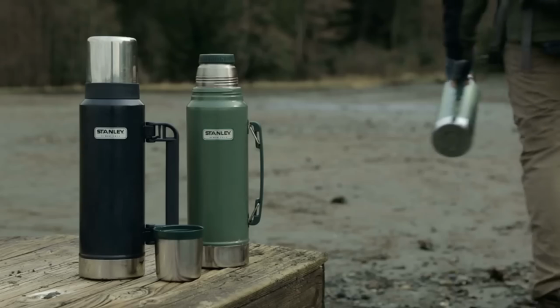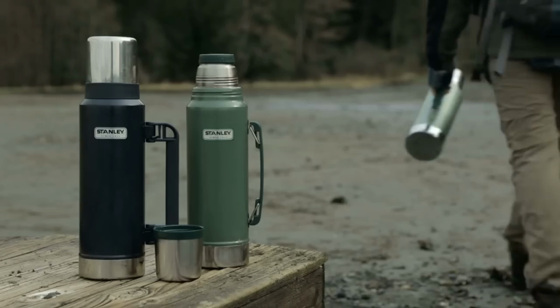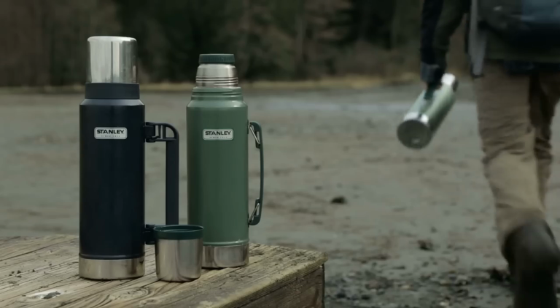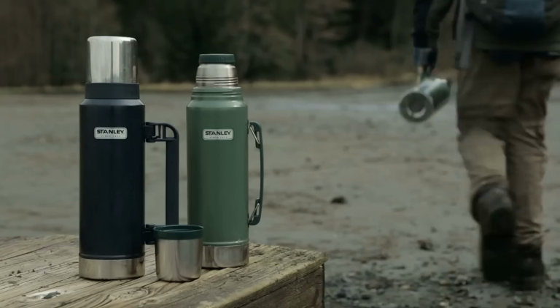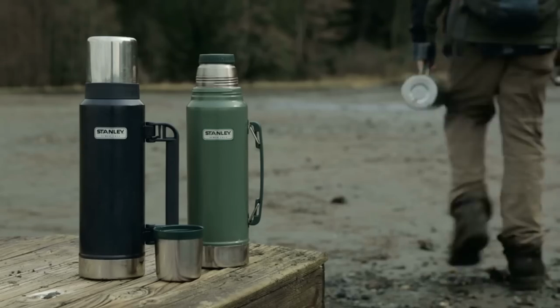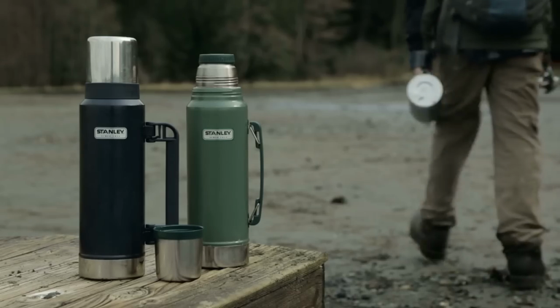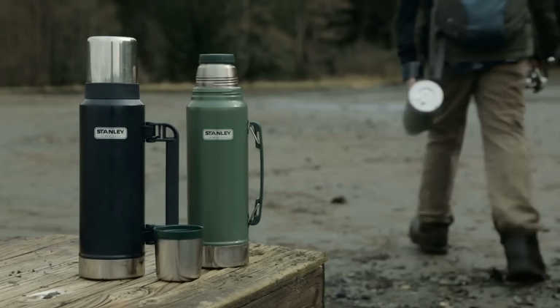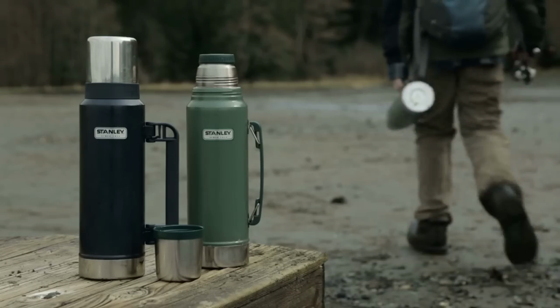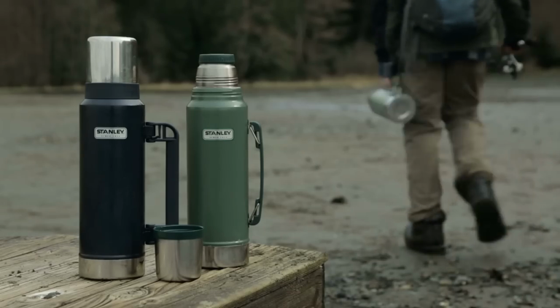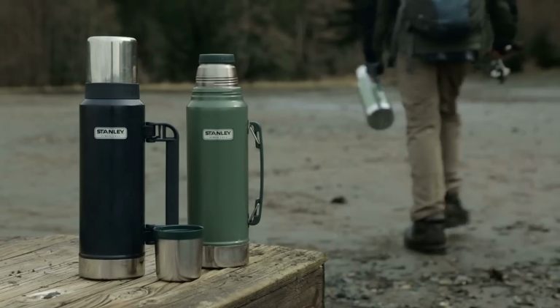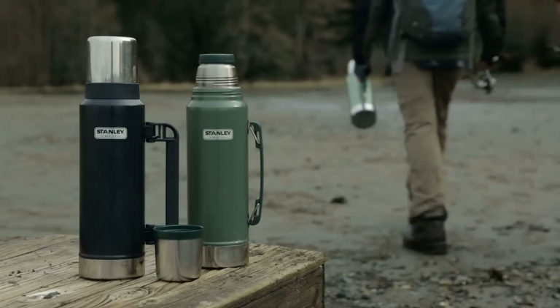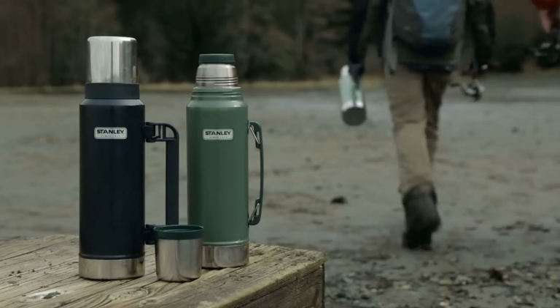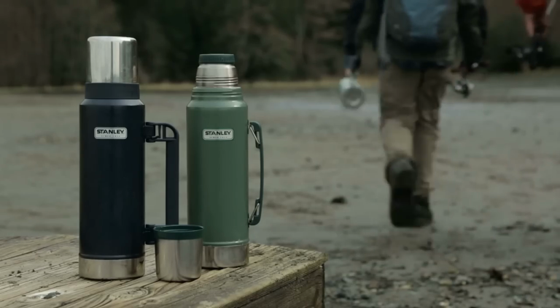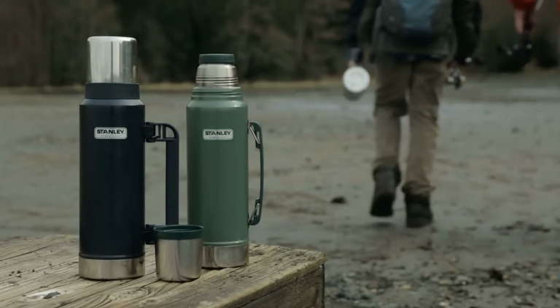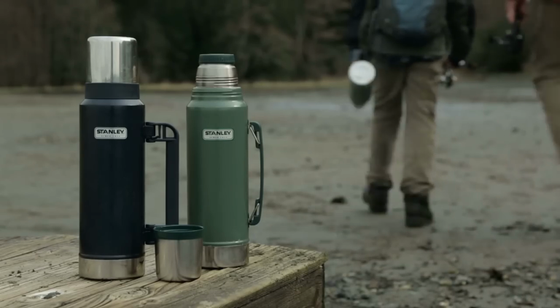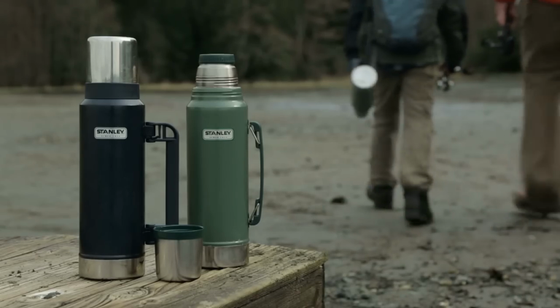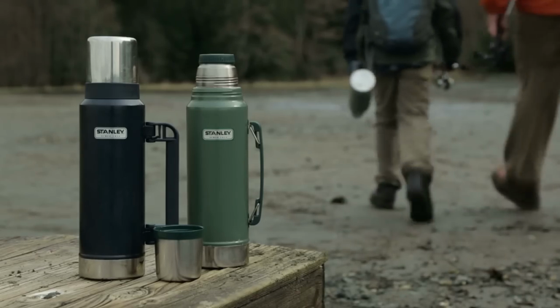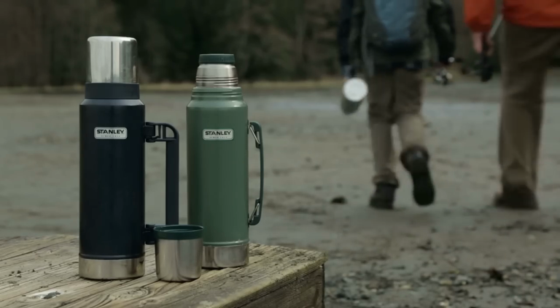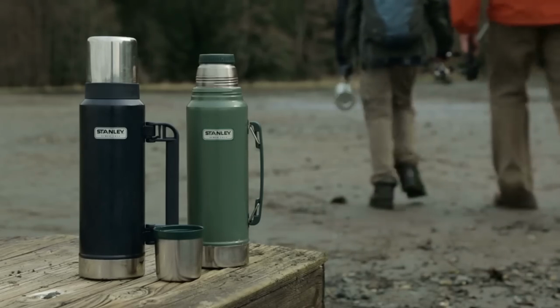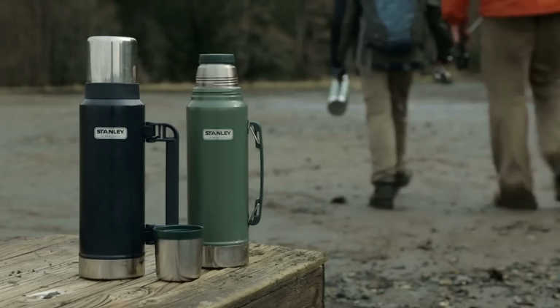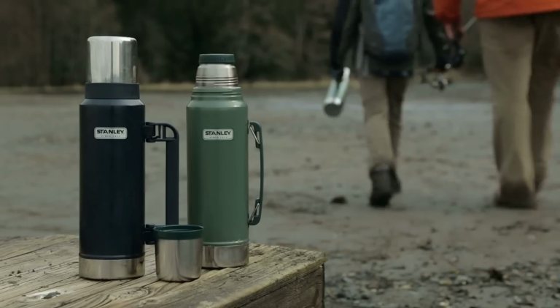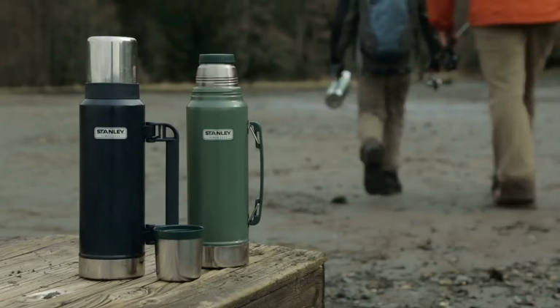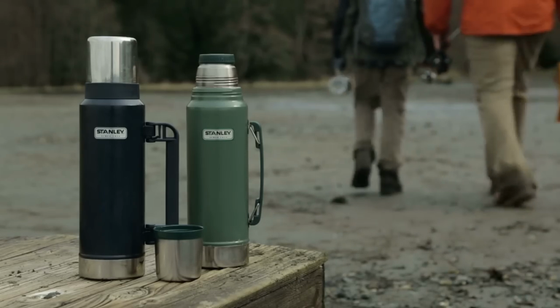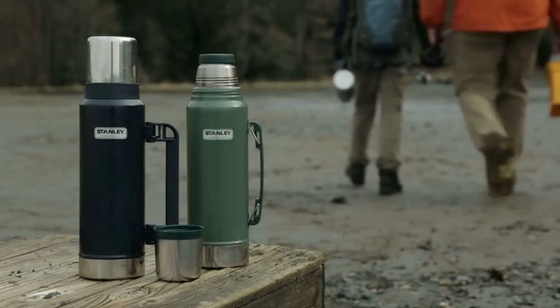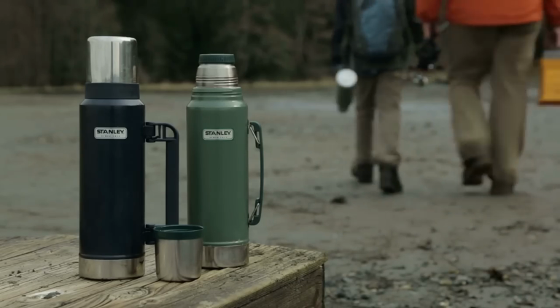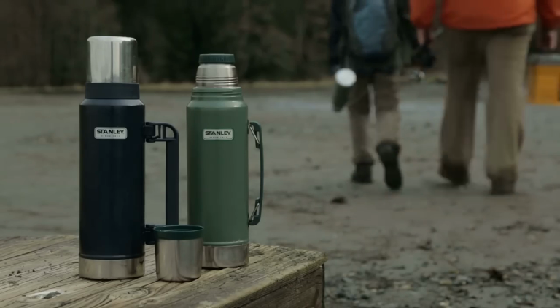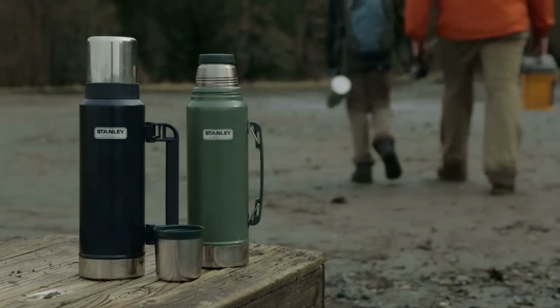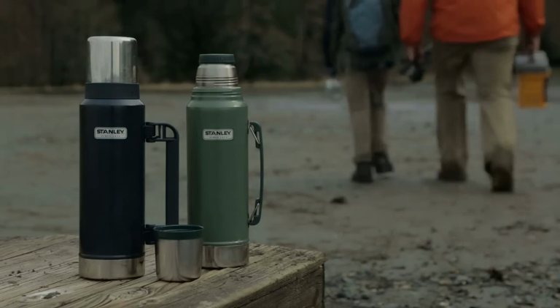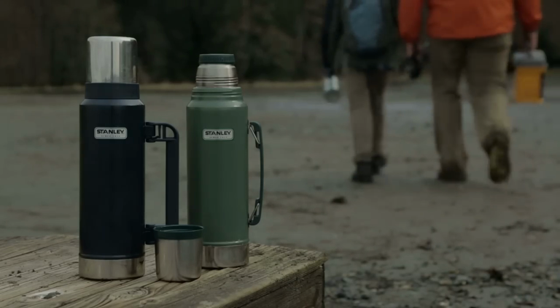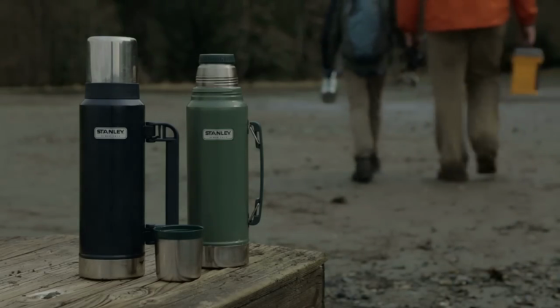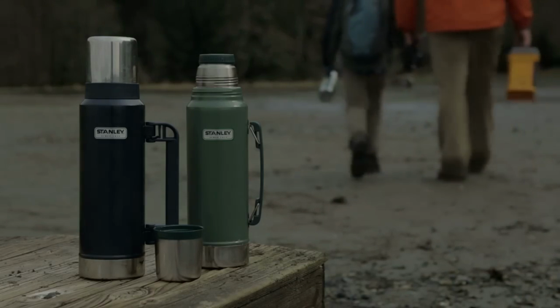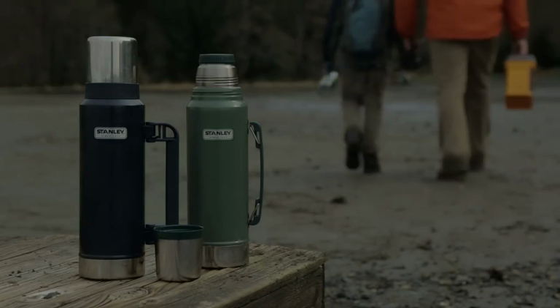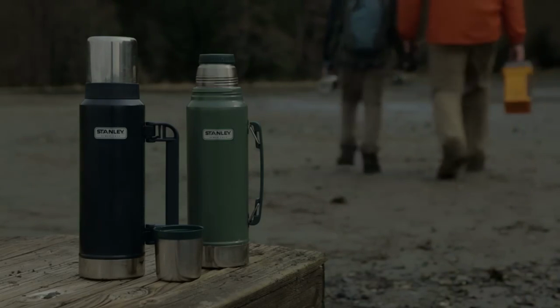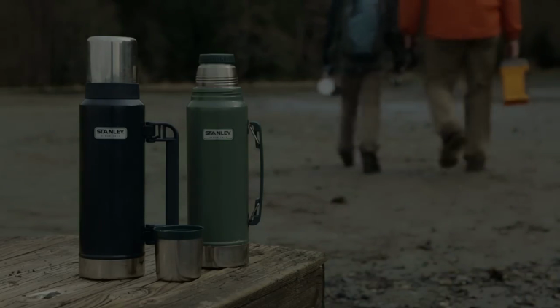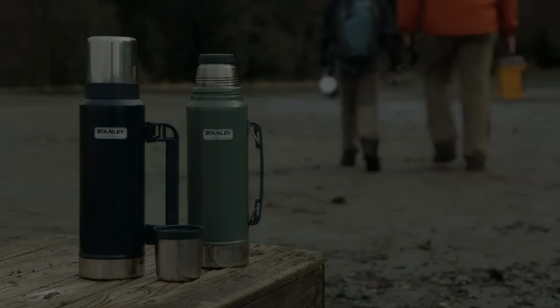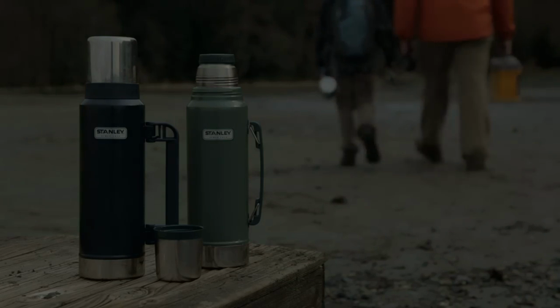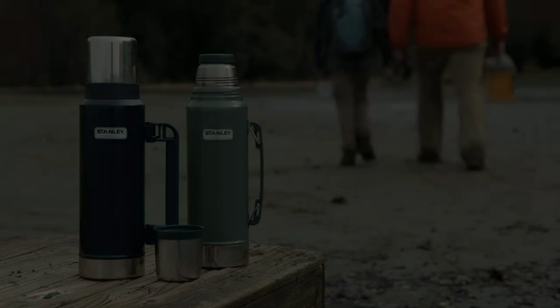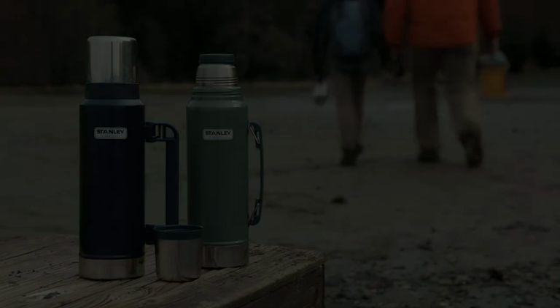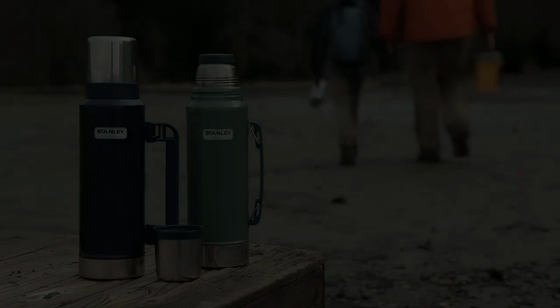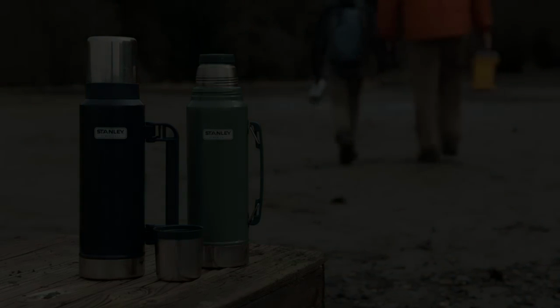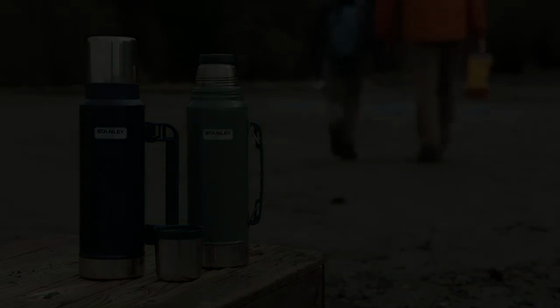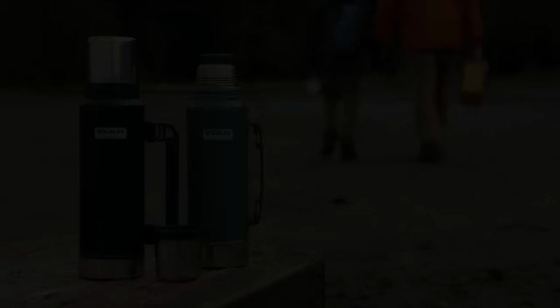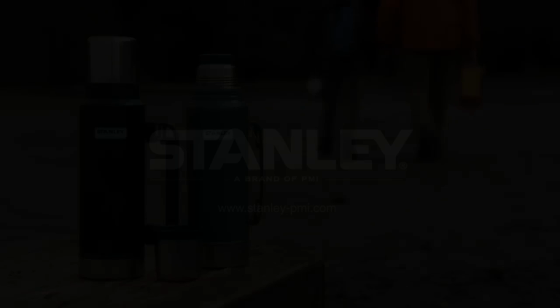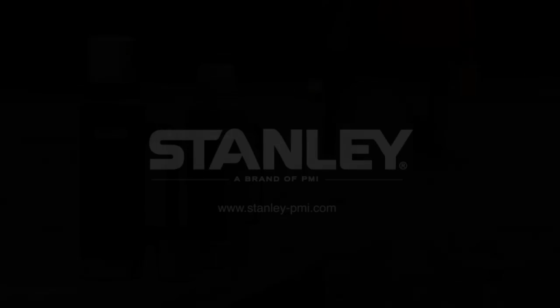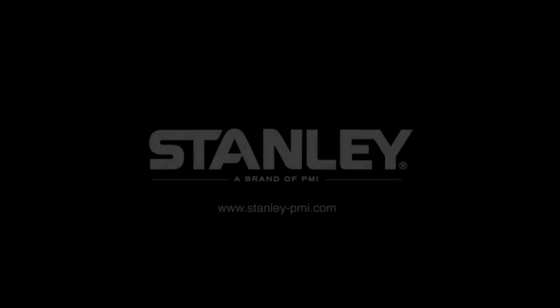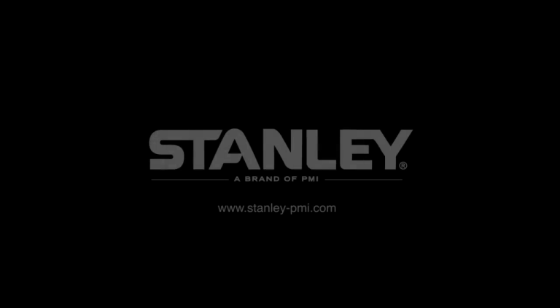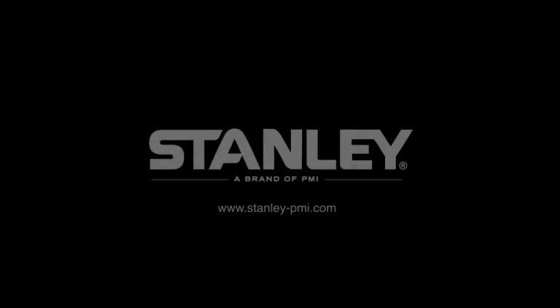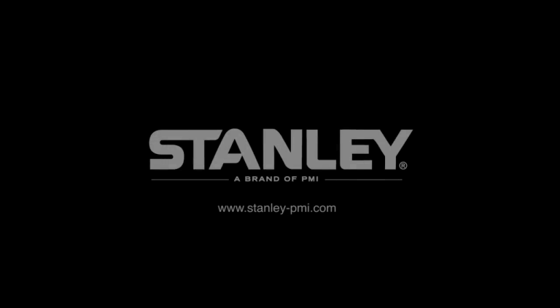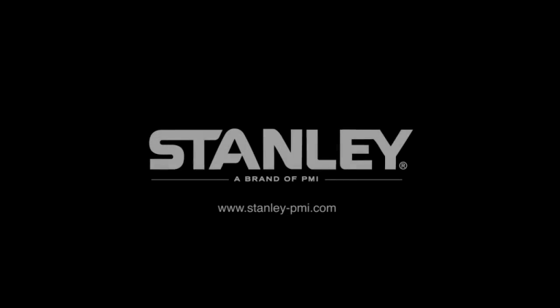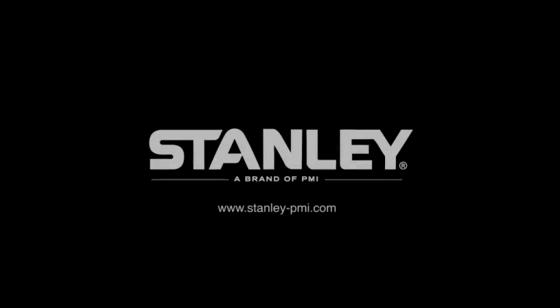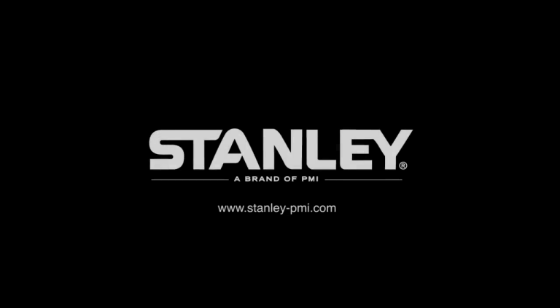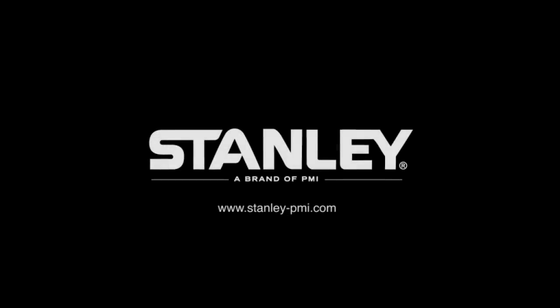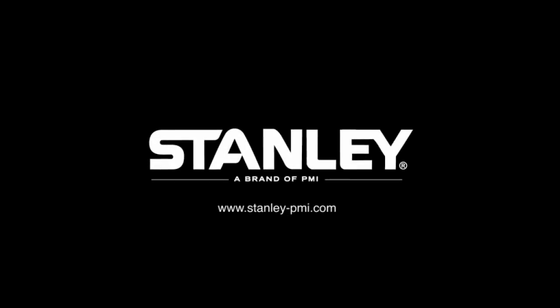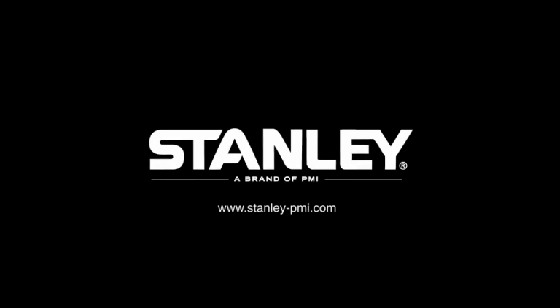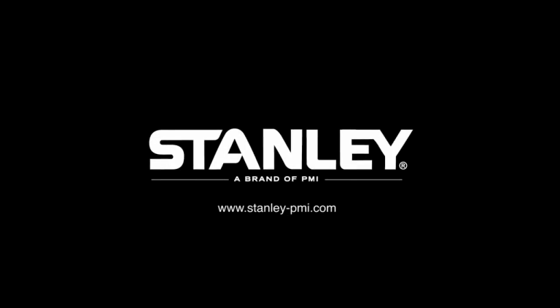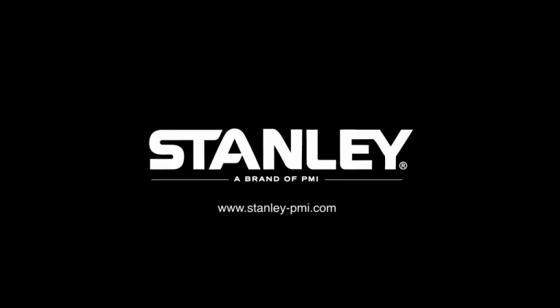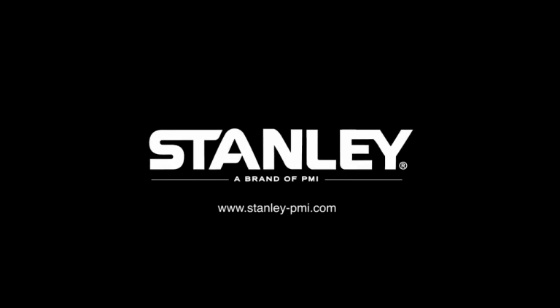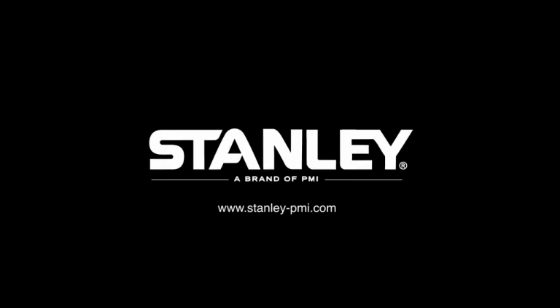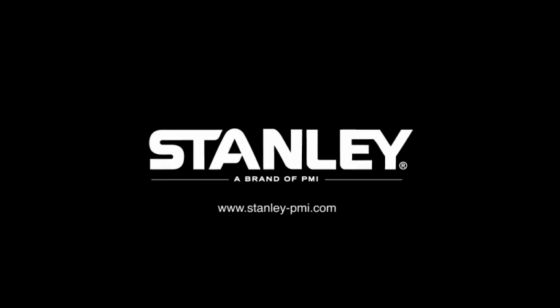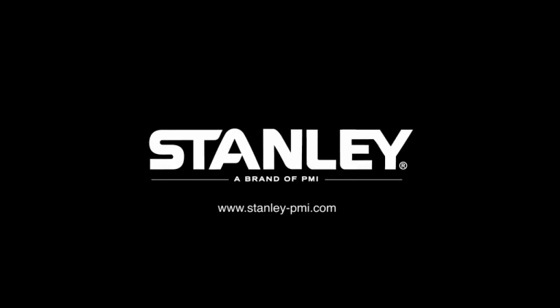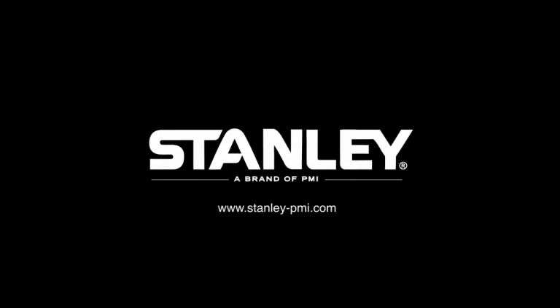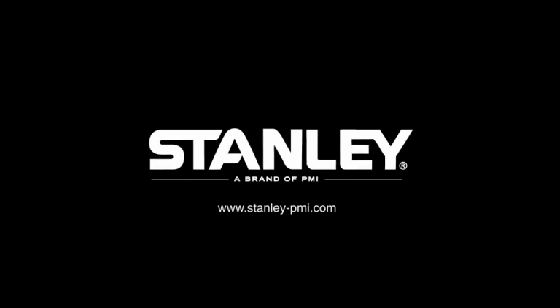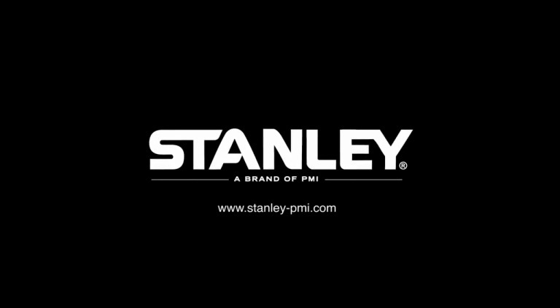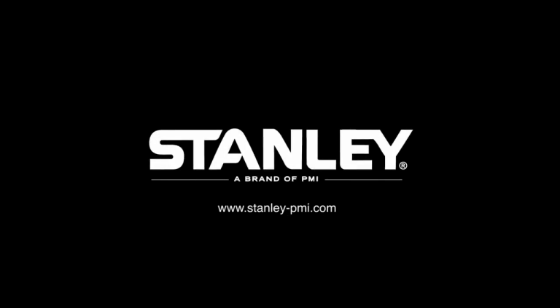That's our kind of story. That's a Stanley story. Stanley. Built for life.